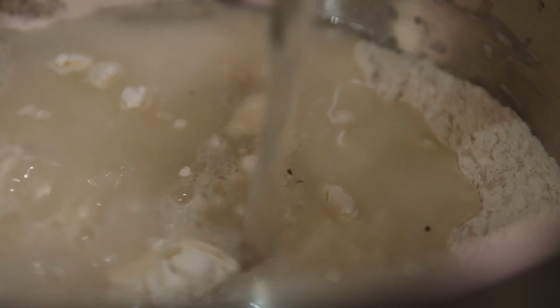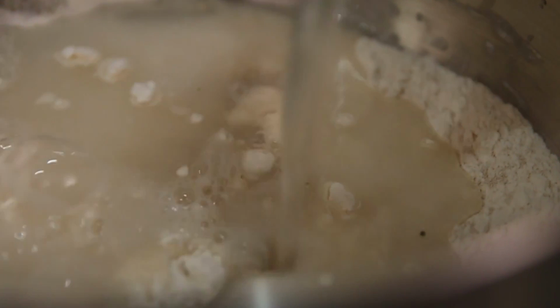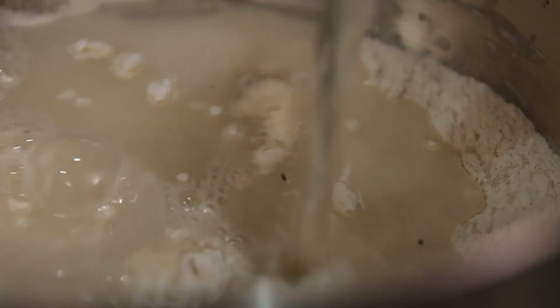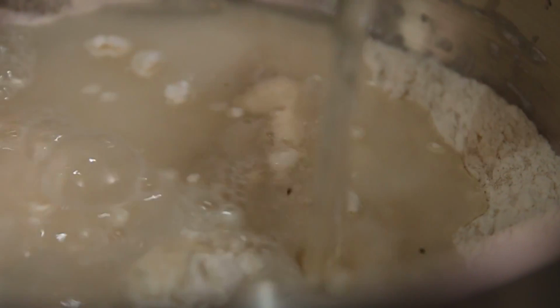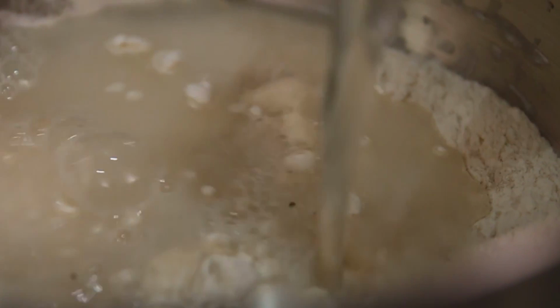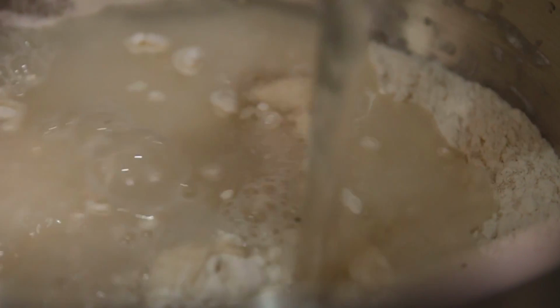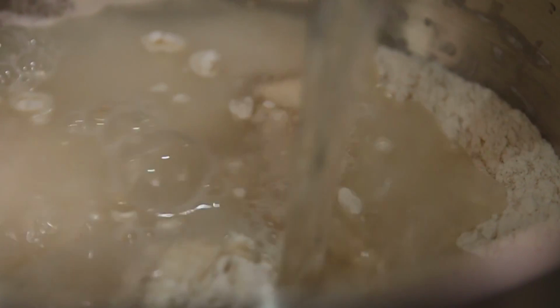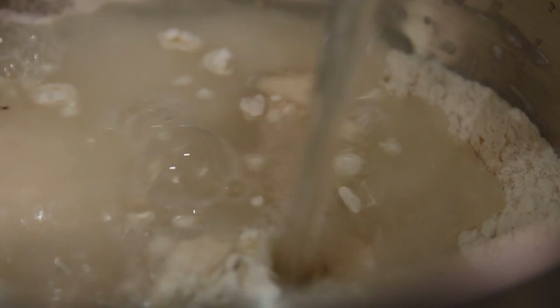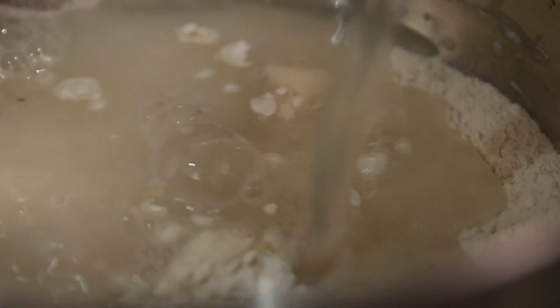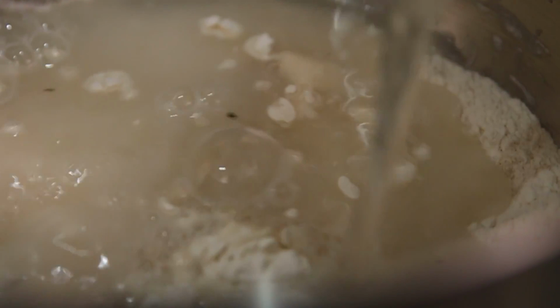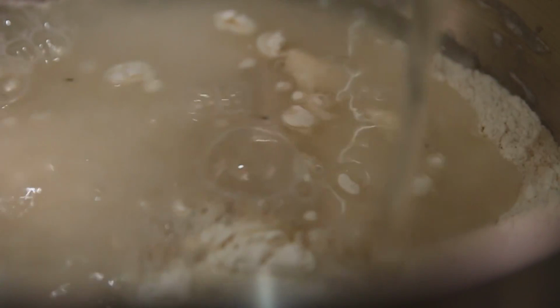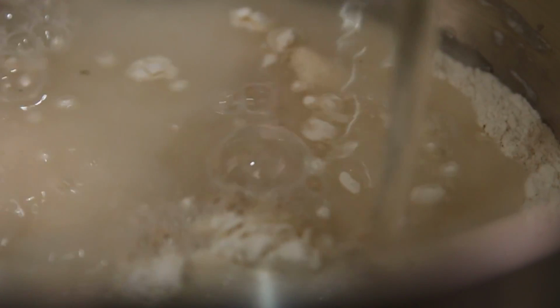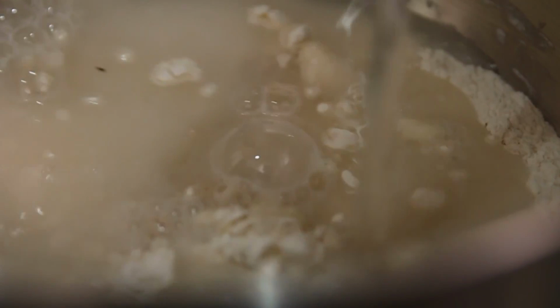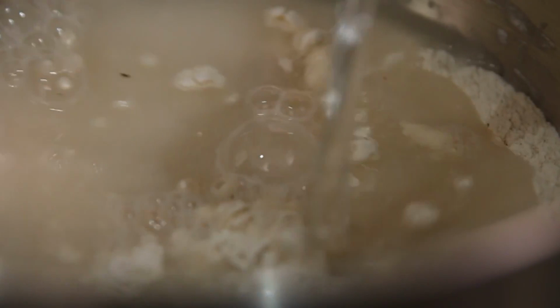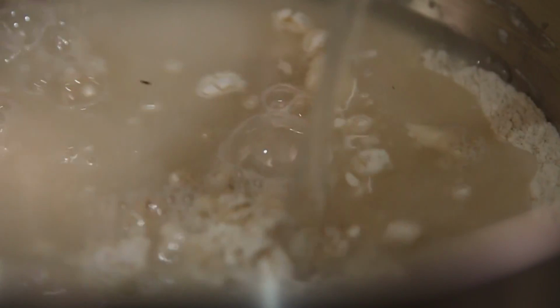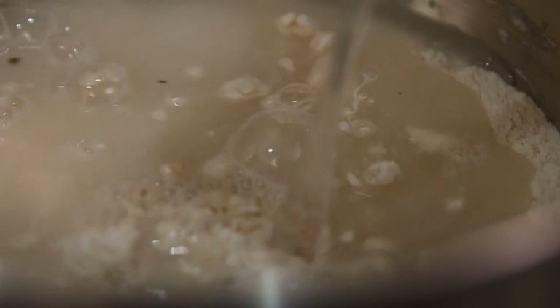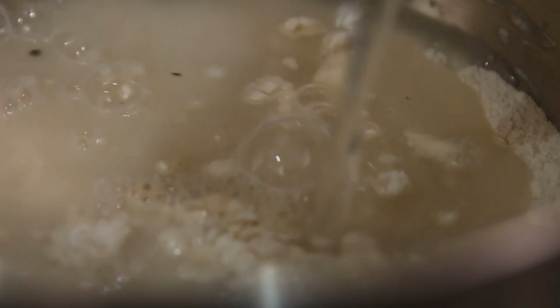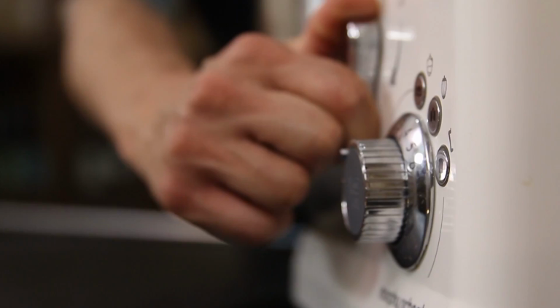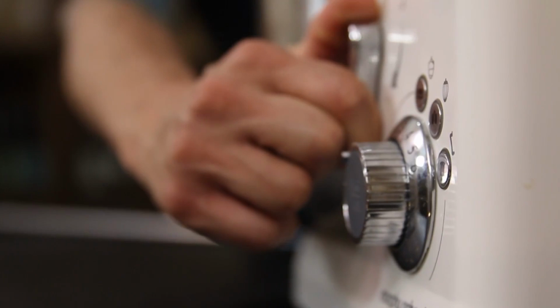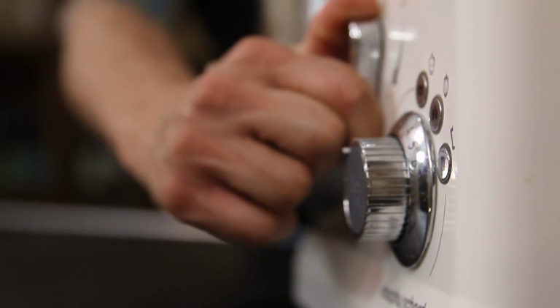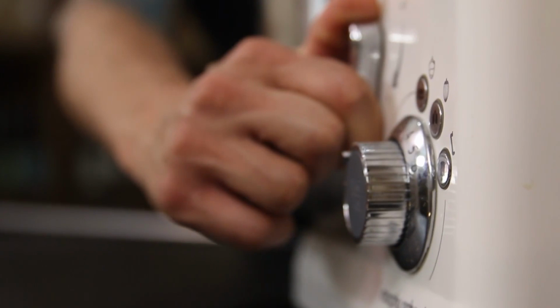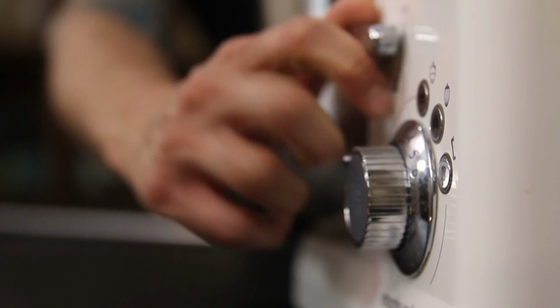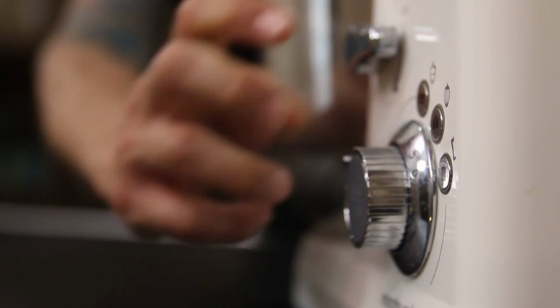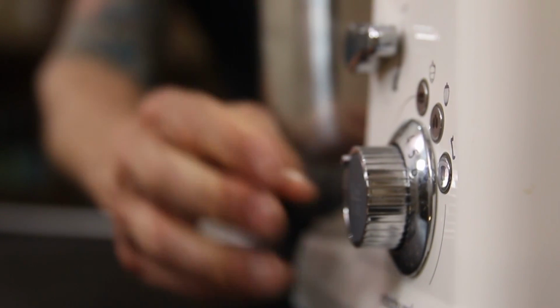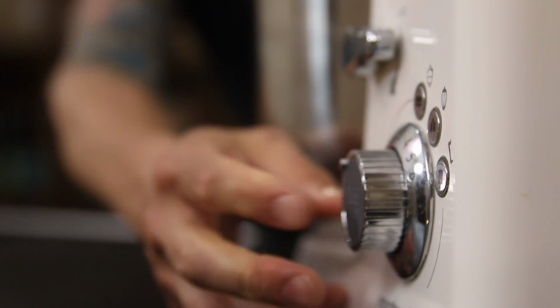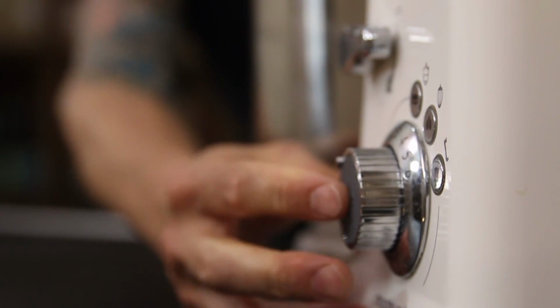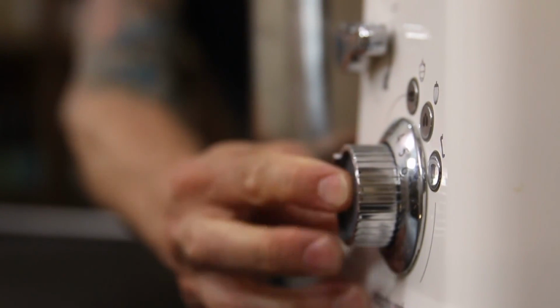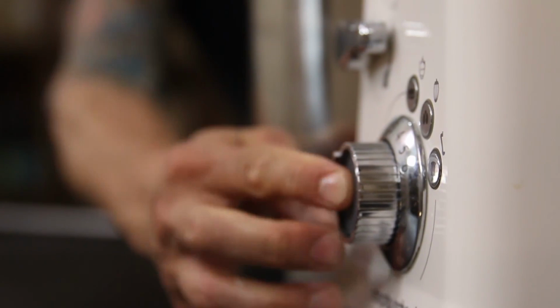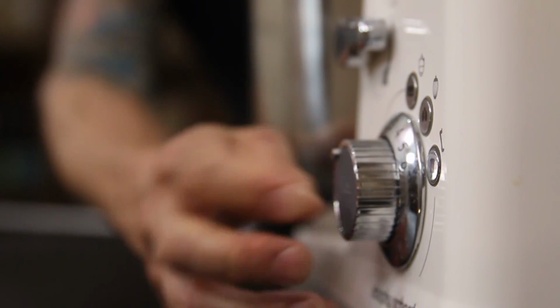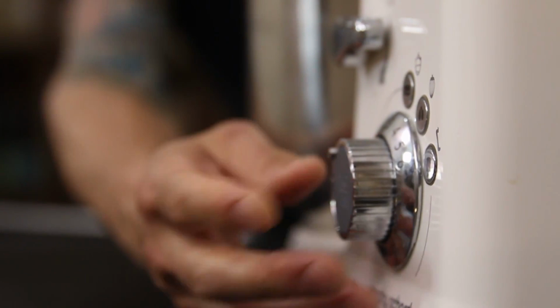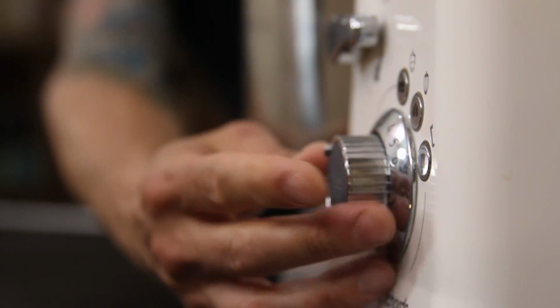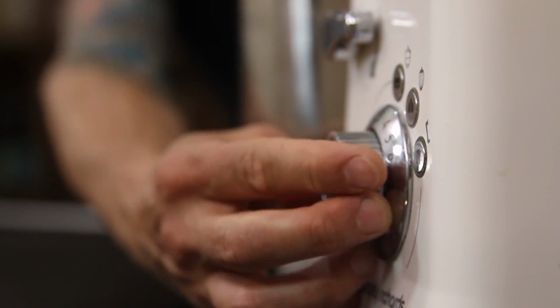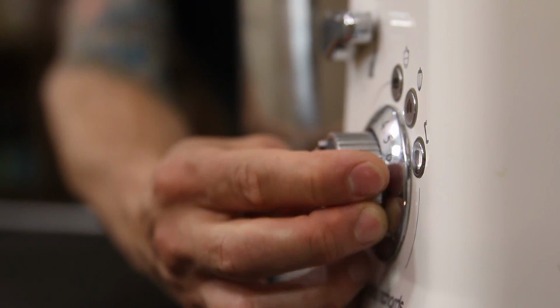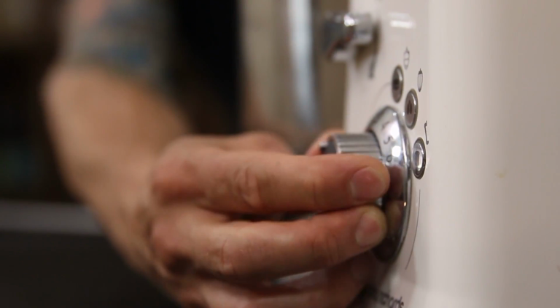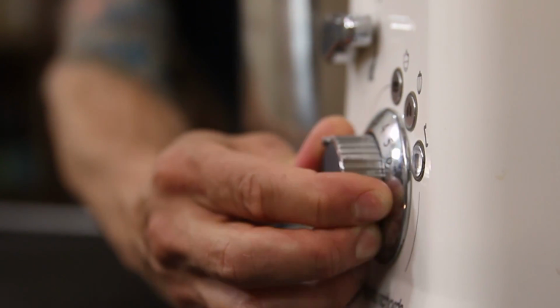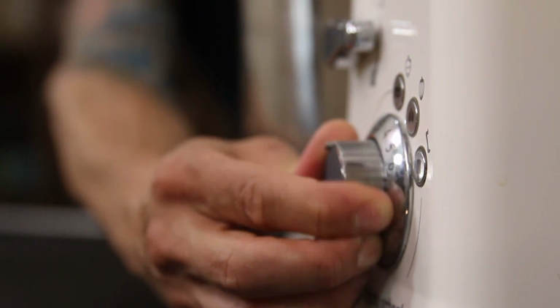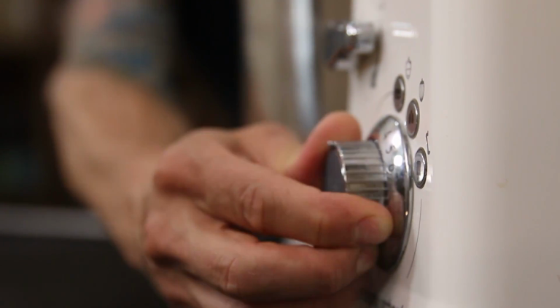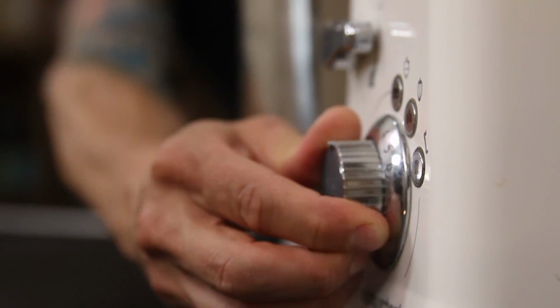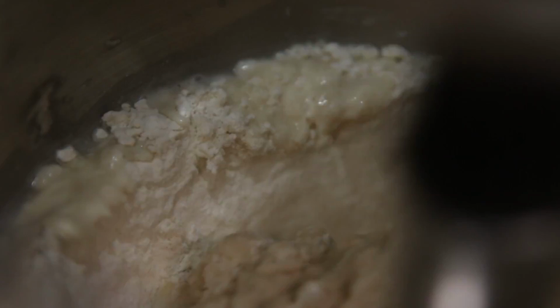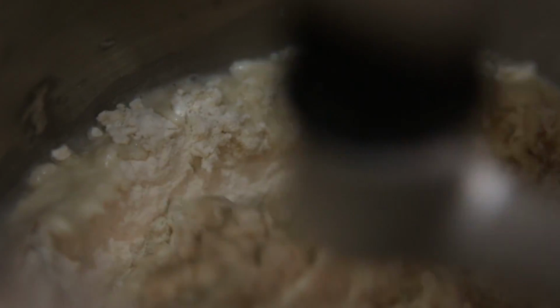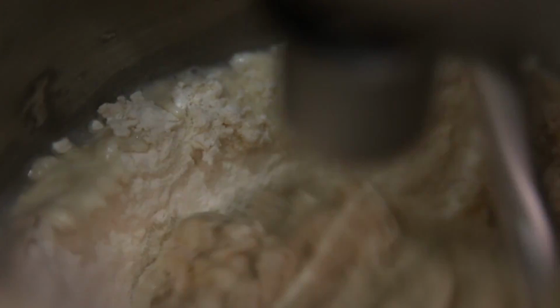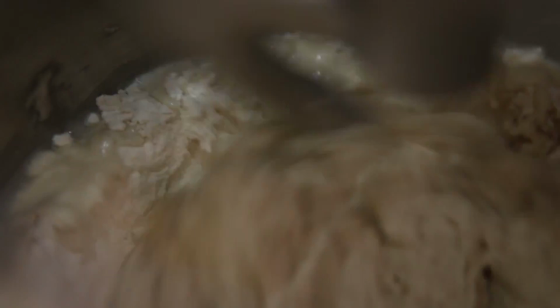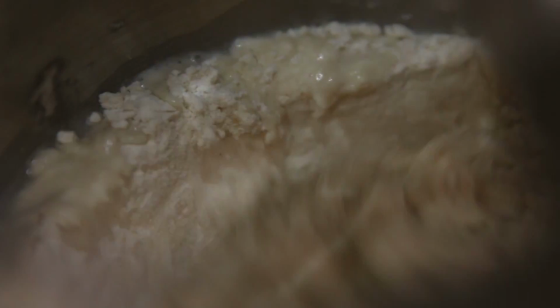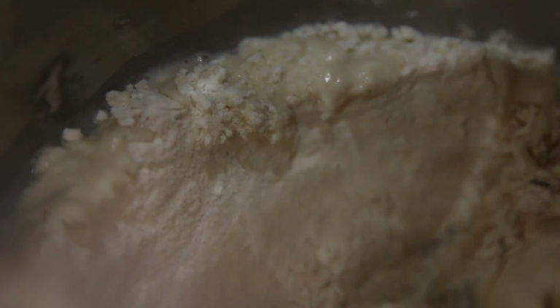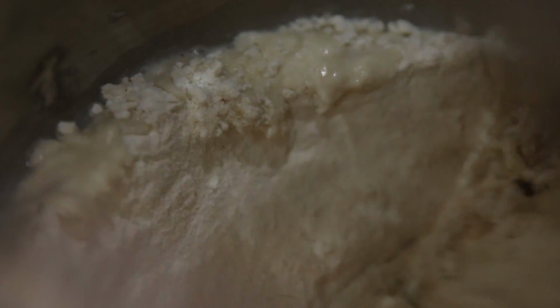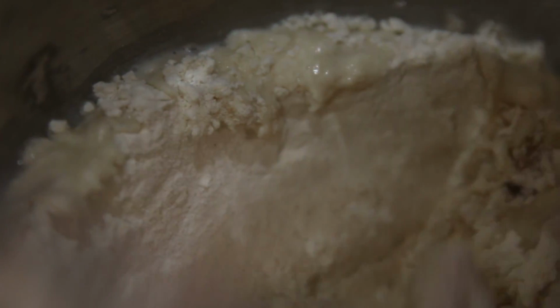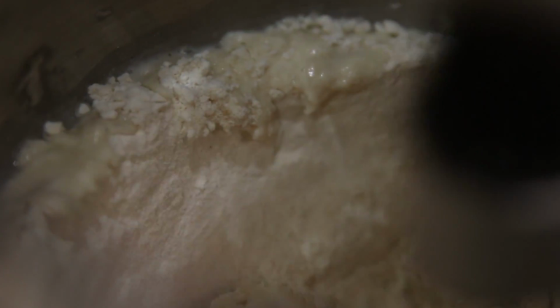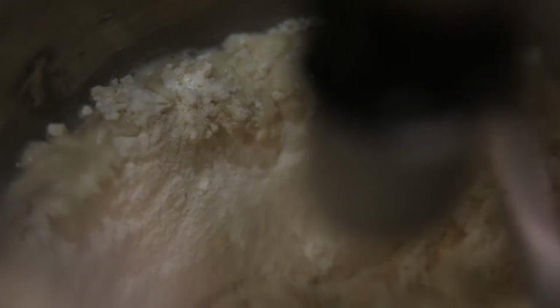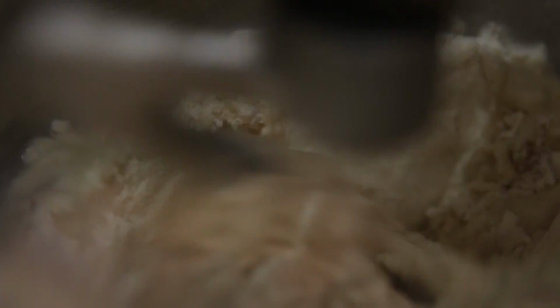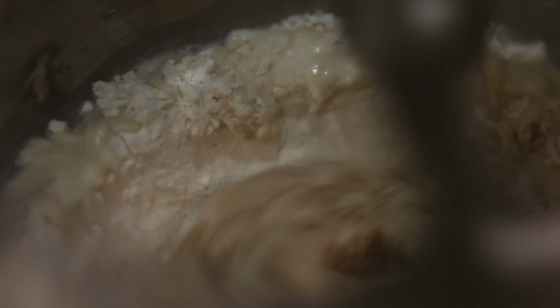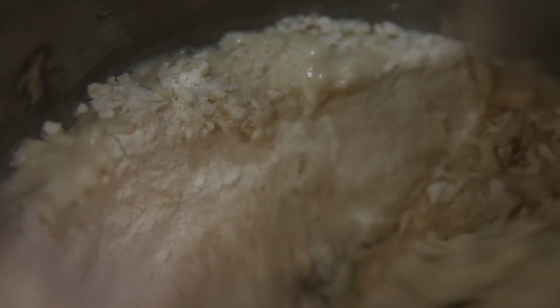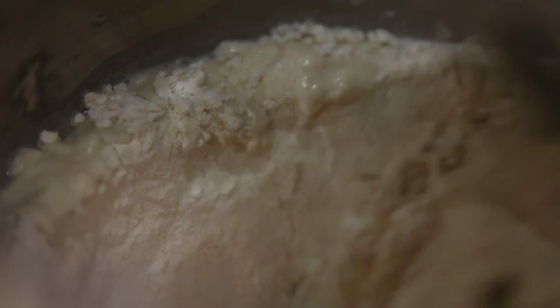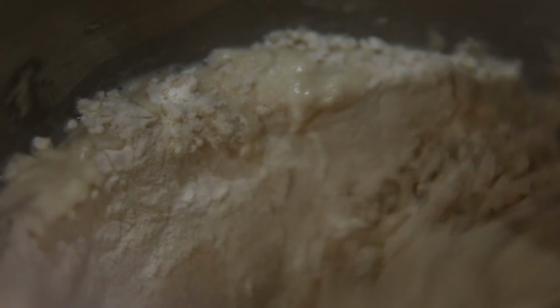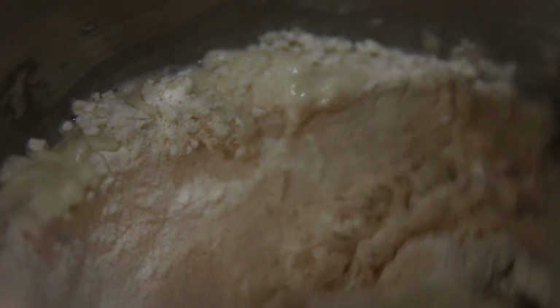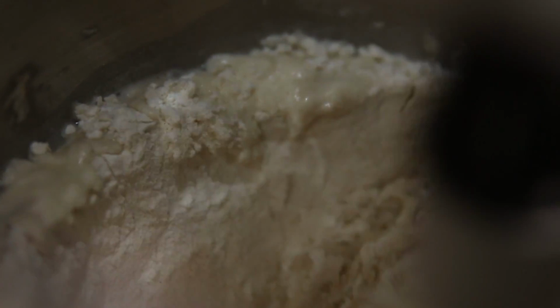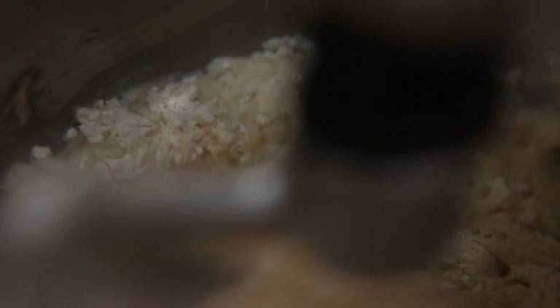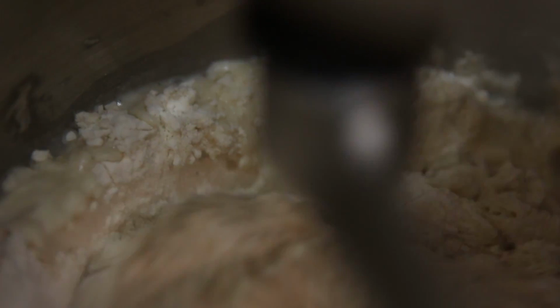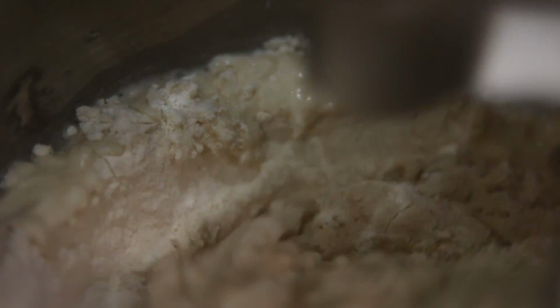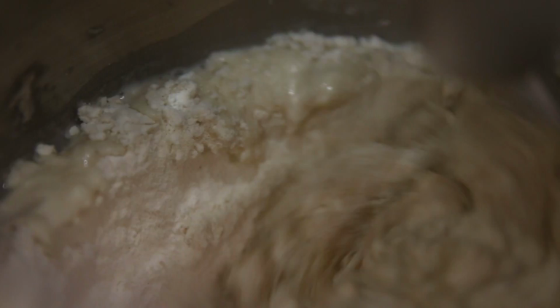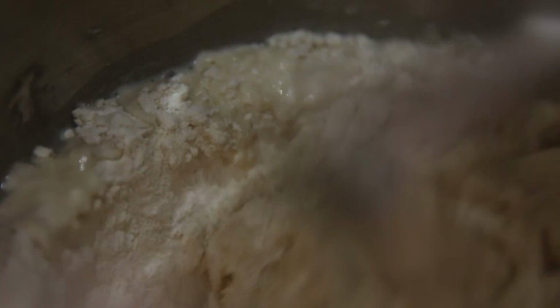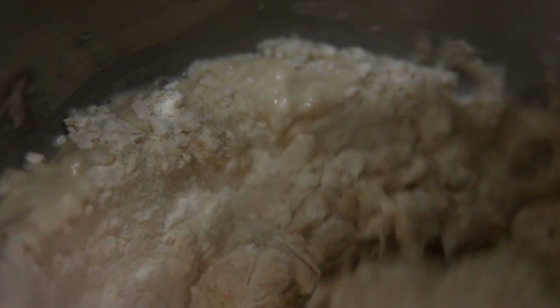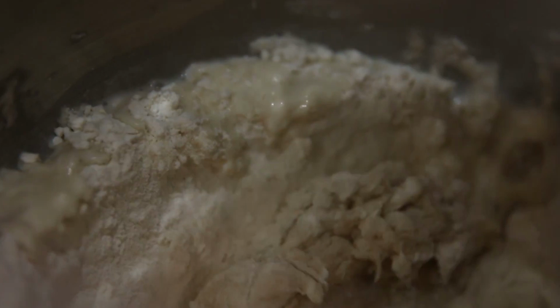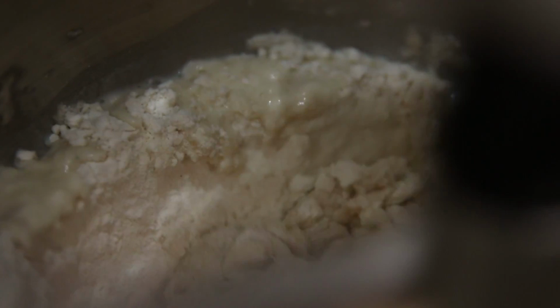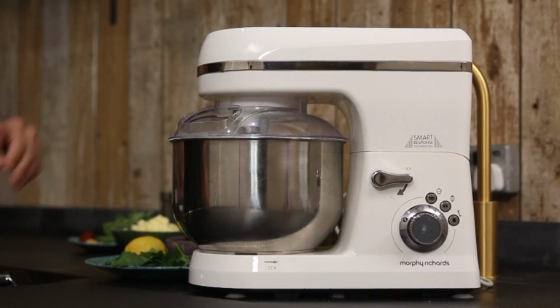Now you can do this by hand by all means — it's gonna take you around 15 to 20 minutes to knead that gluten — otherwise you can use a mixer and just use your bread hook.